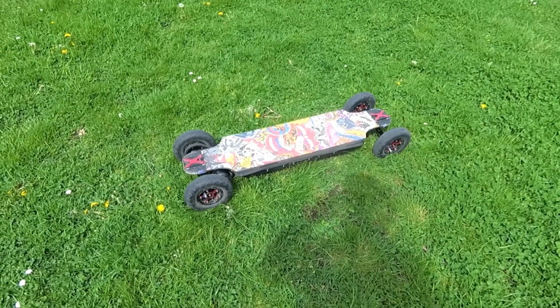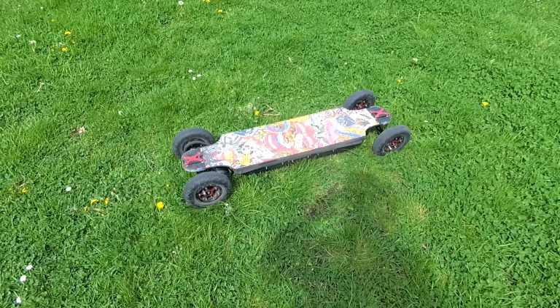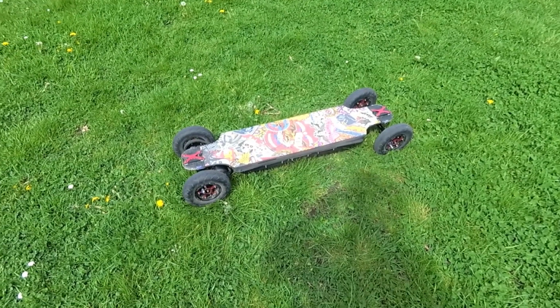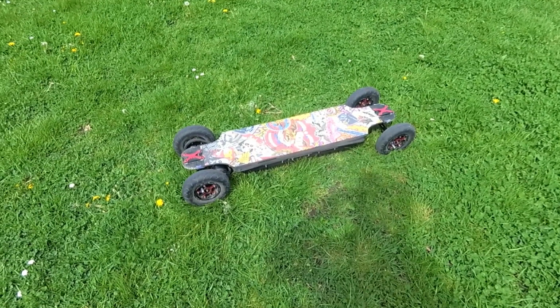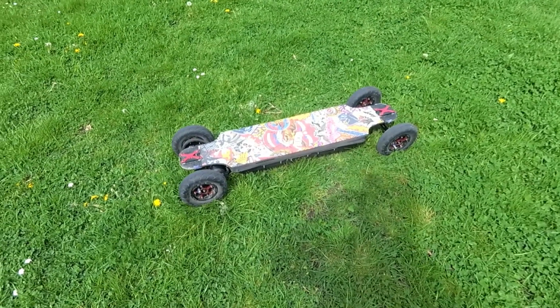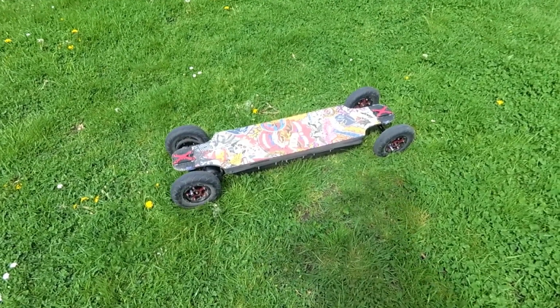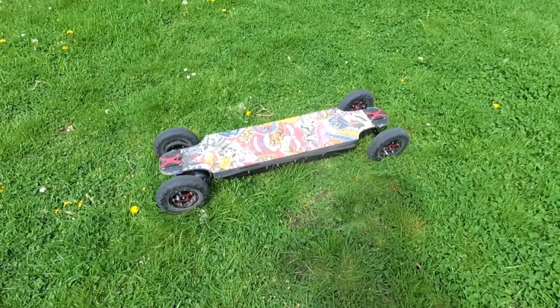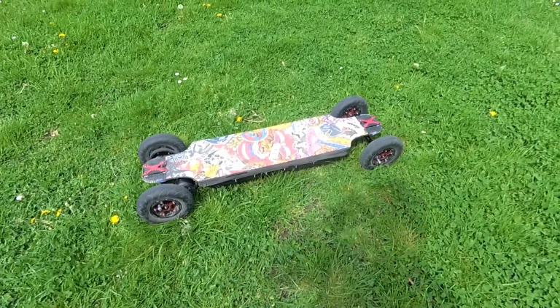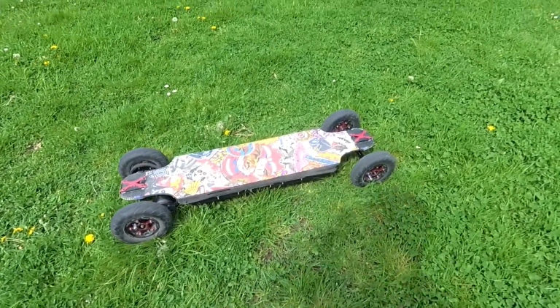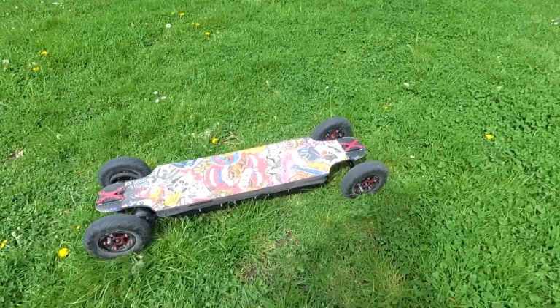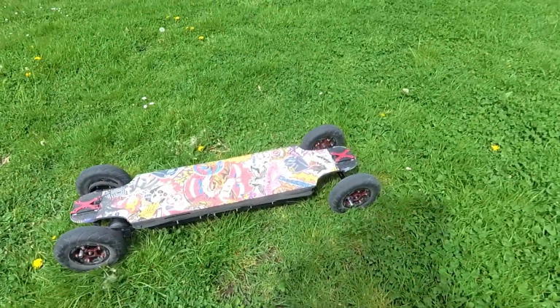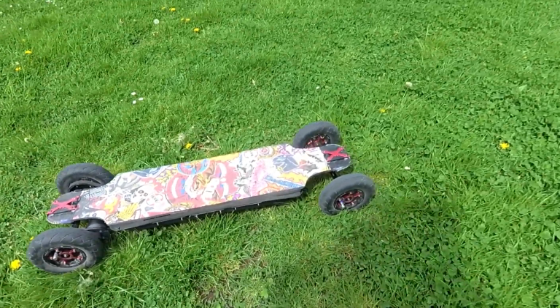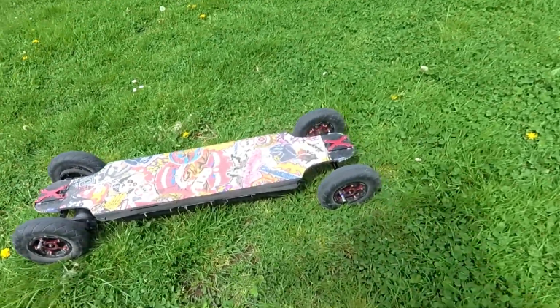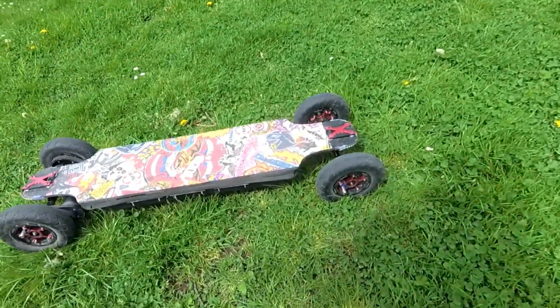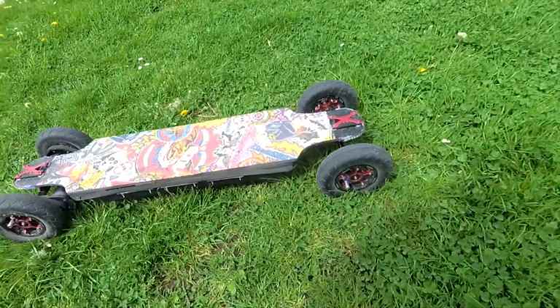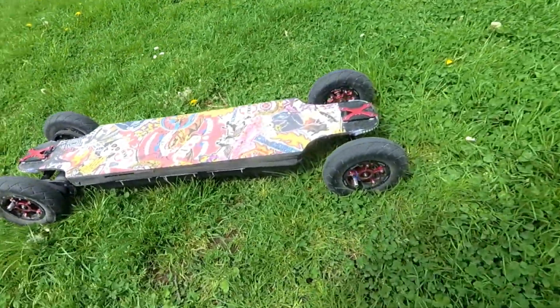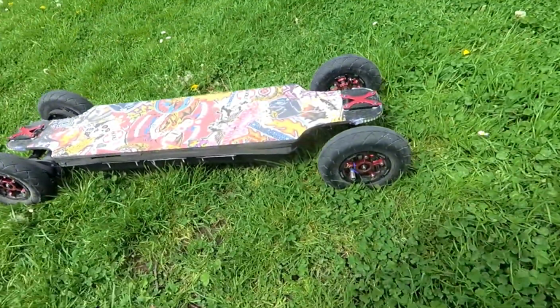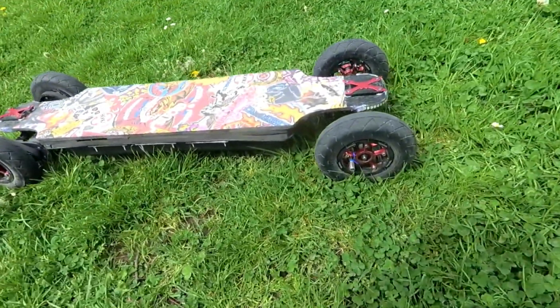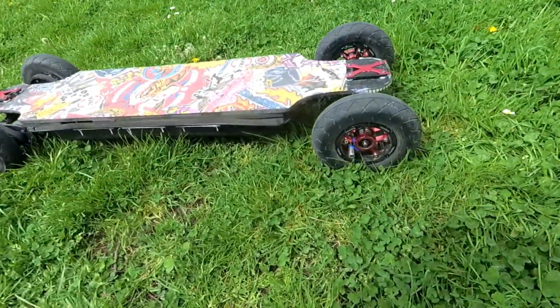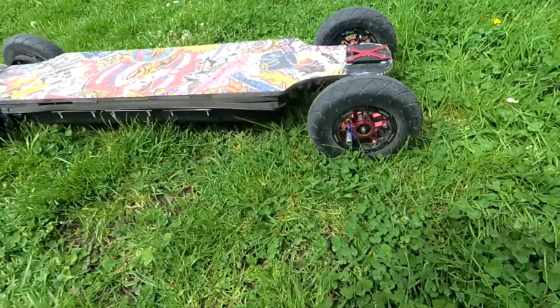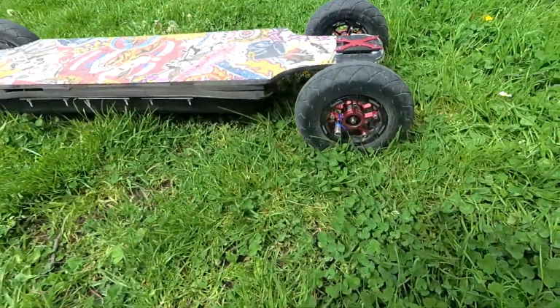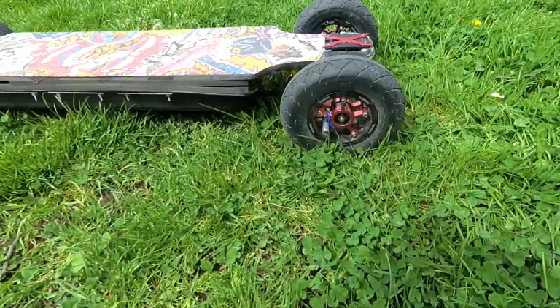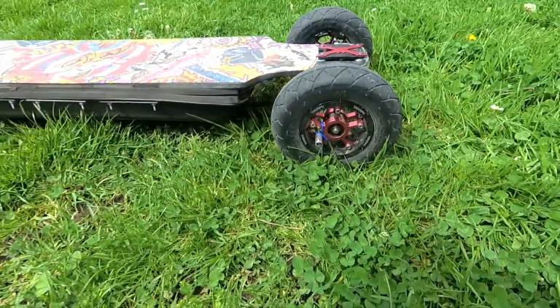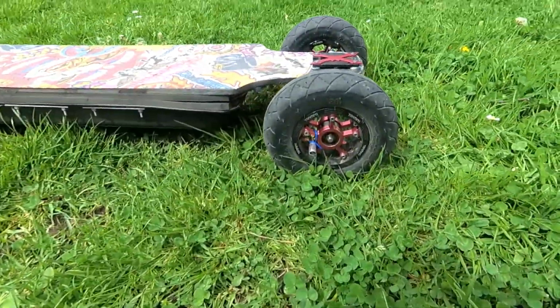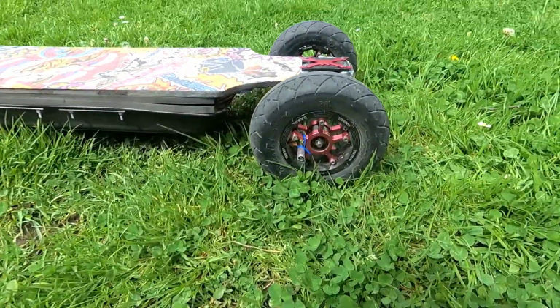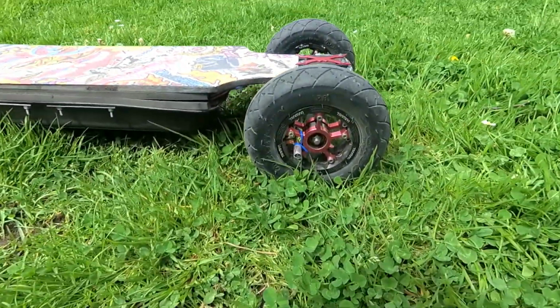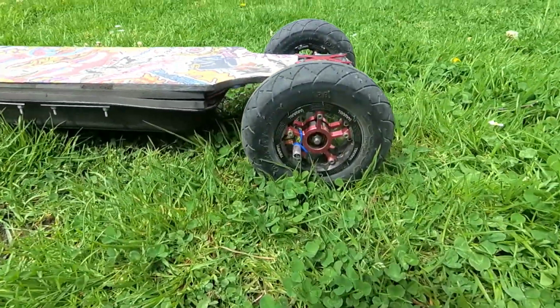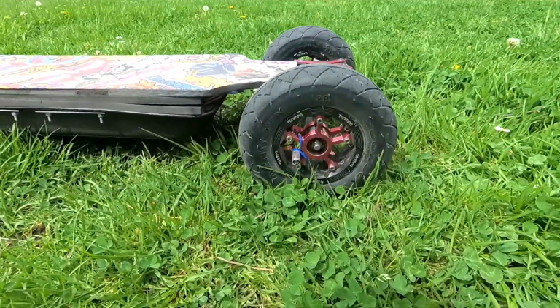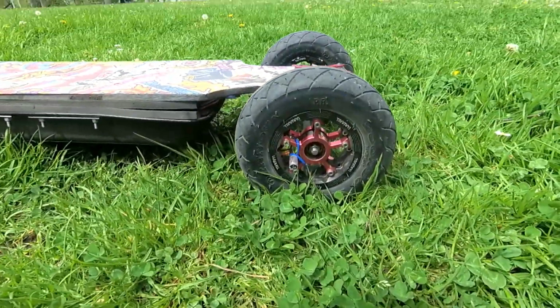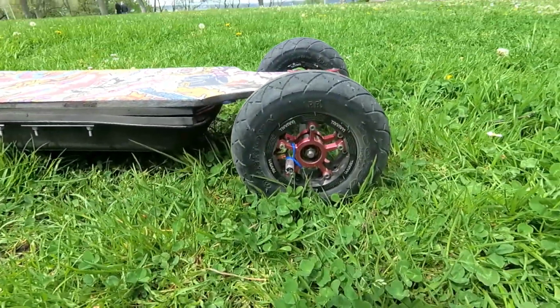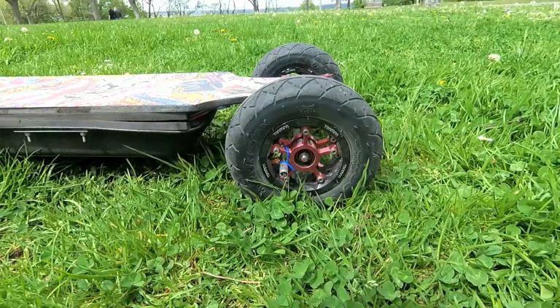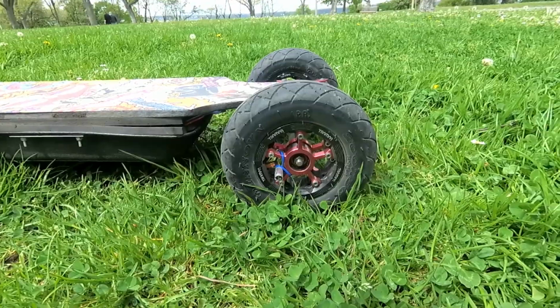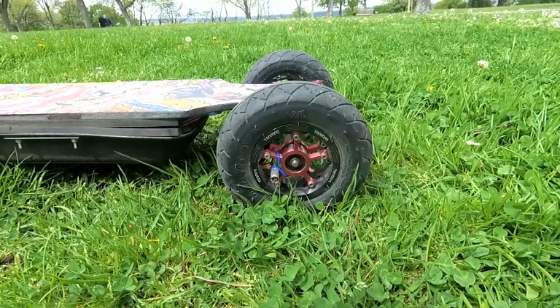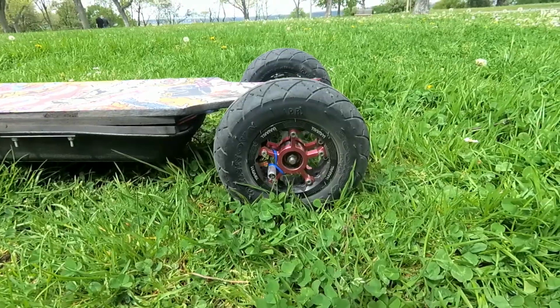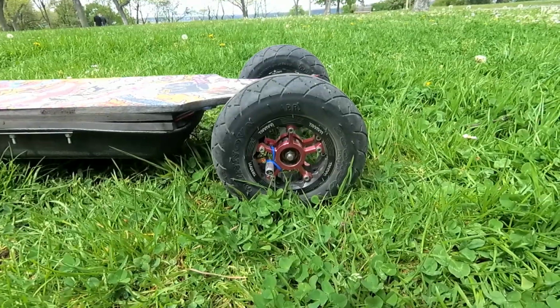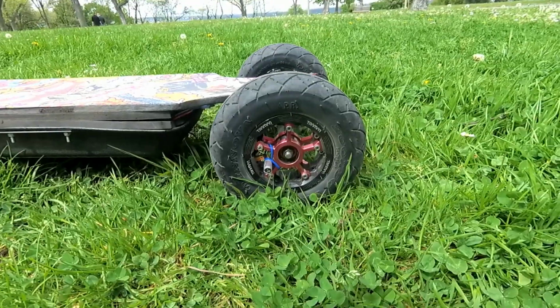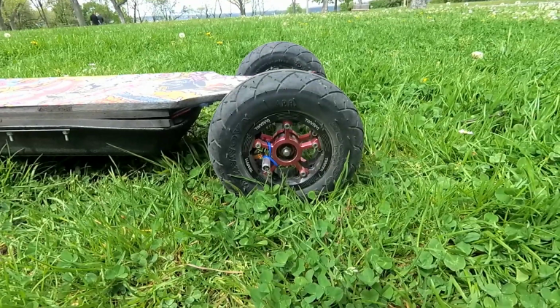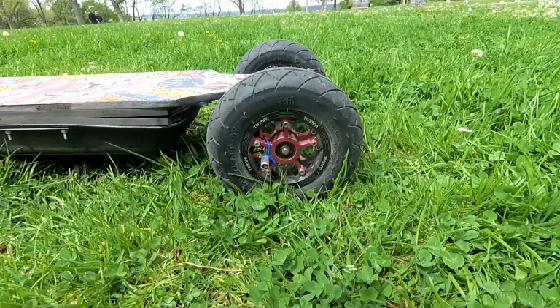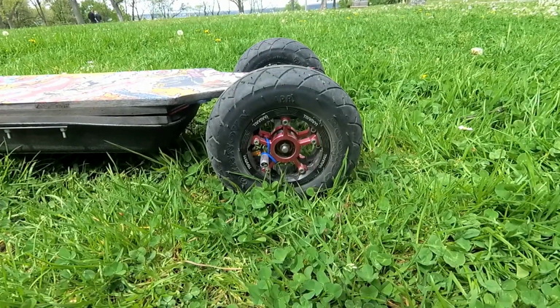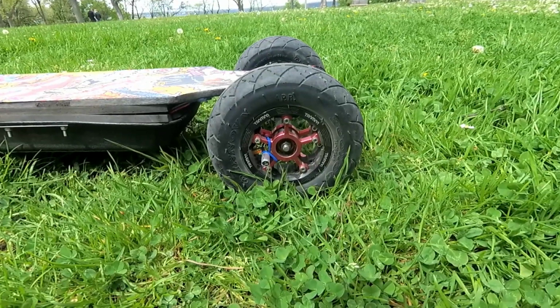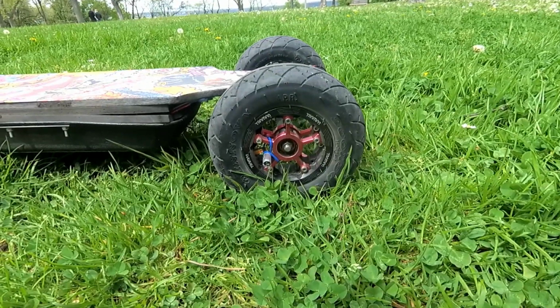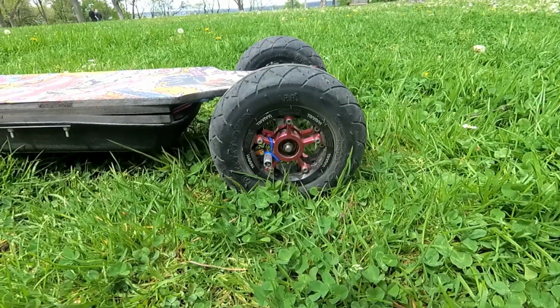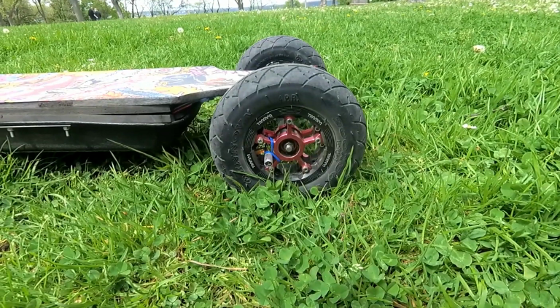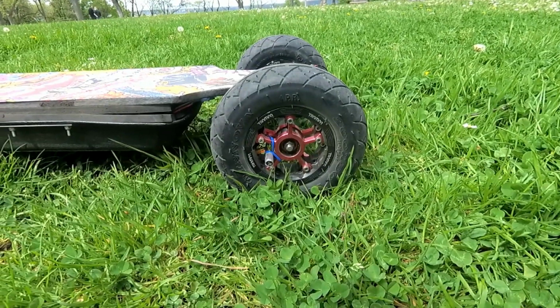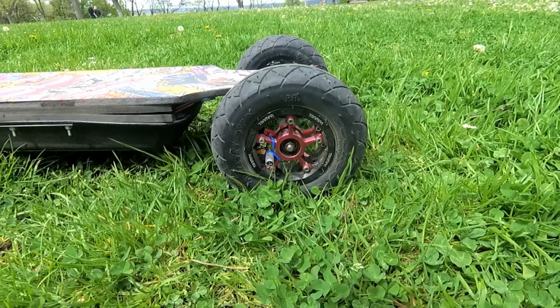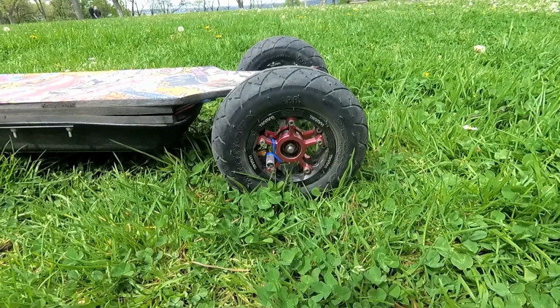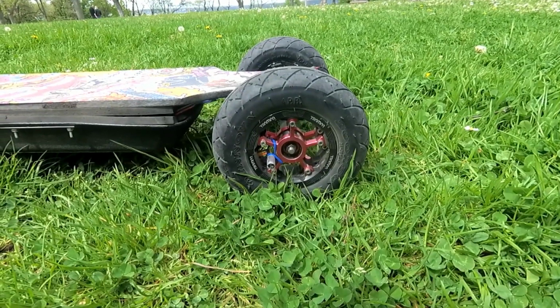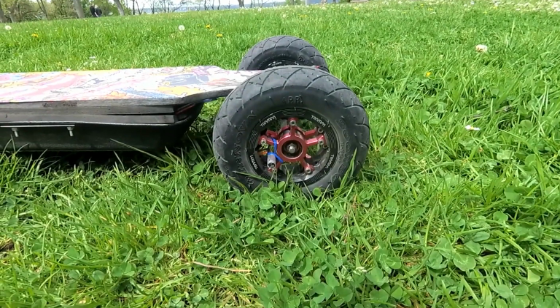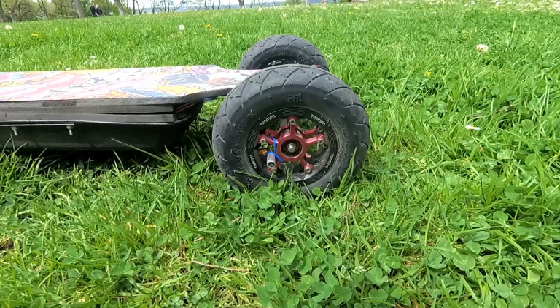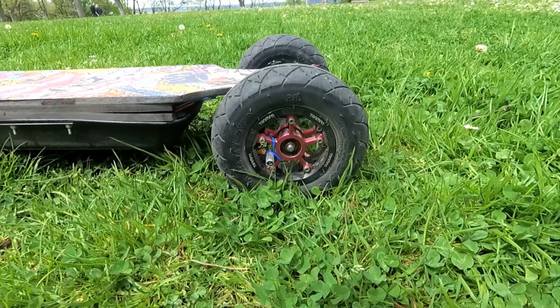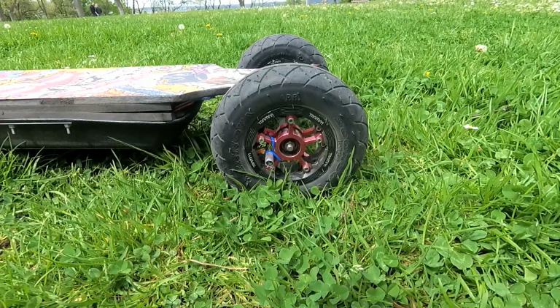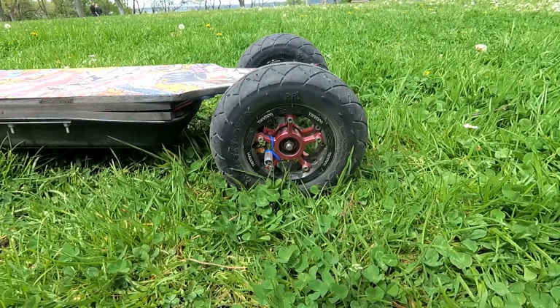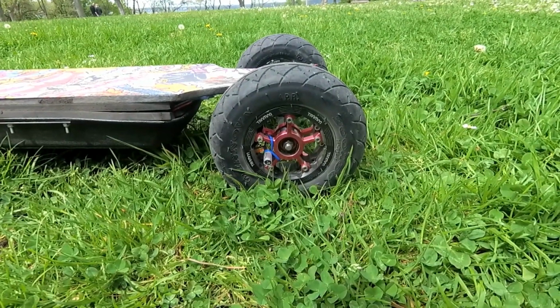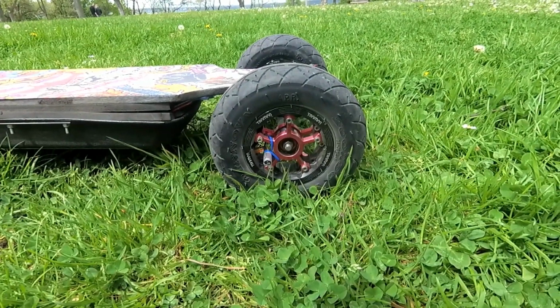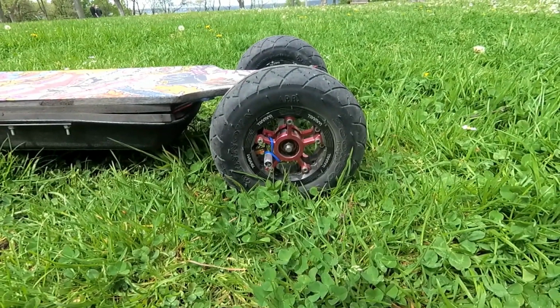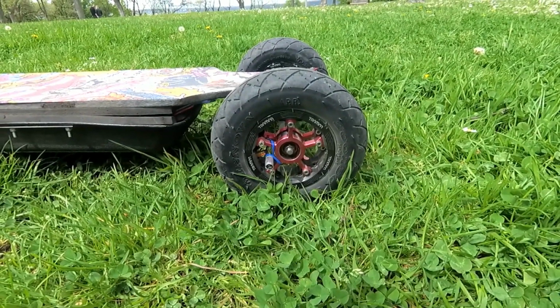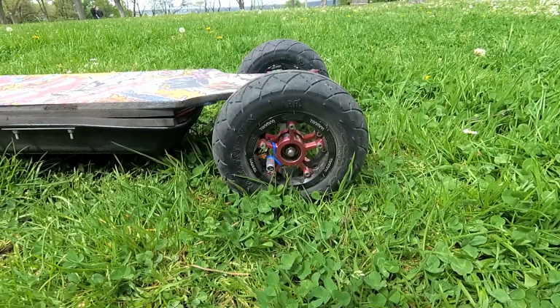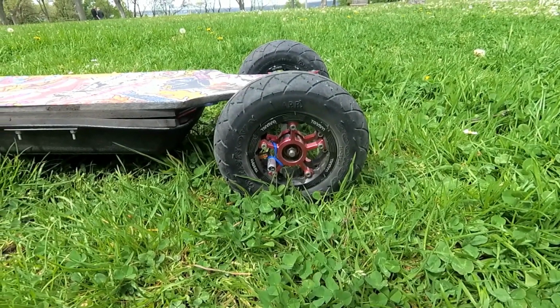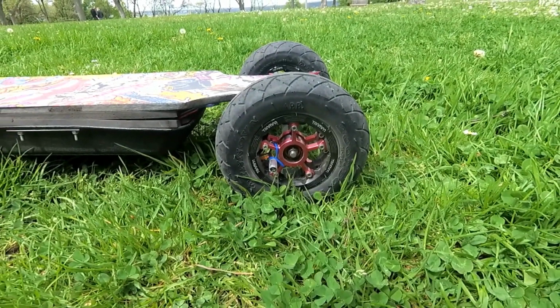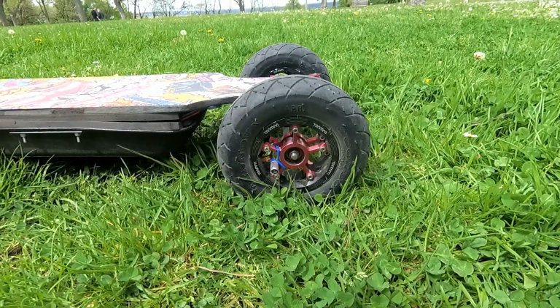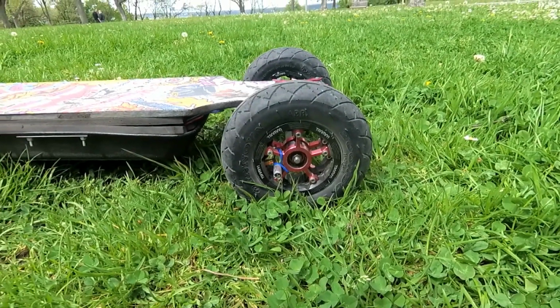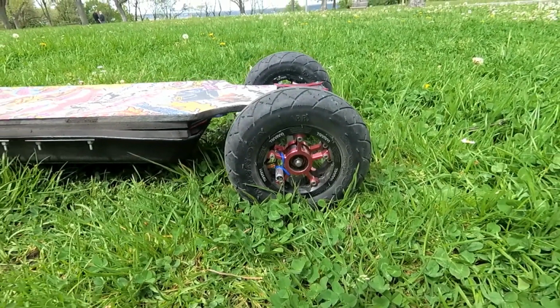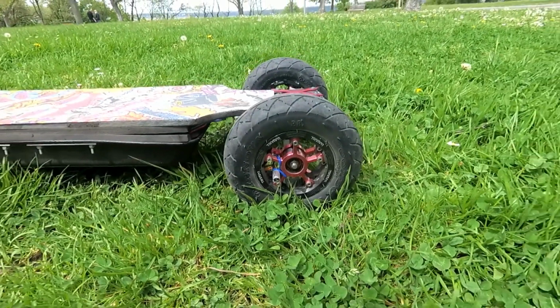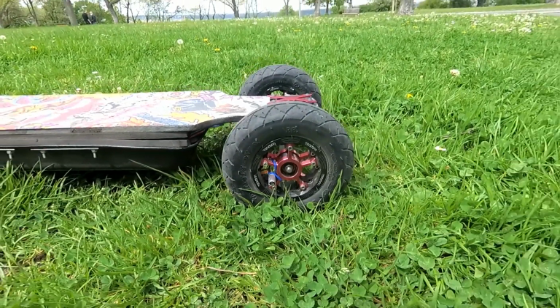These are the Megastar wheels, with new 8-inch Trampa tires.